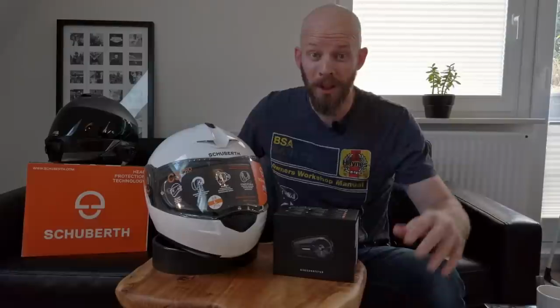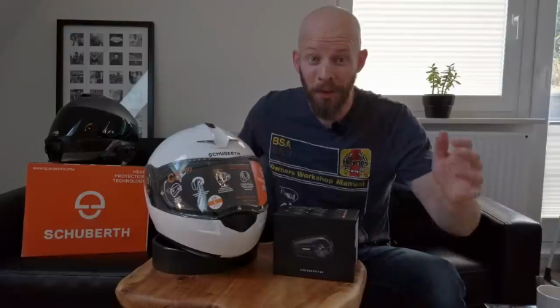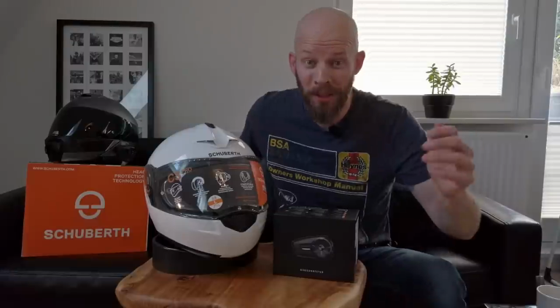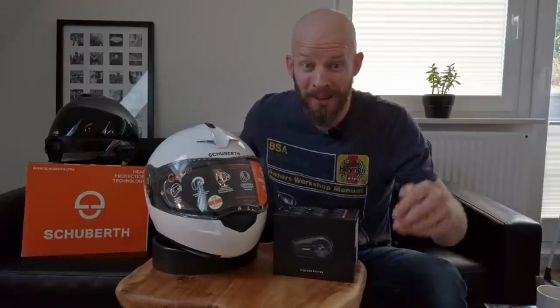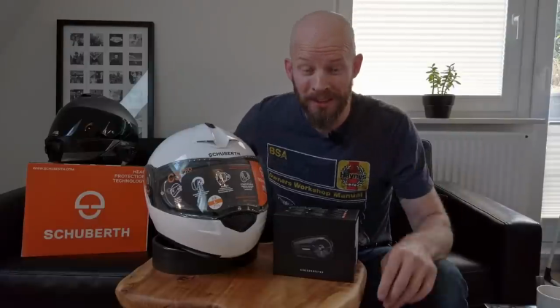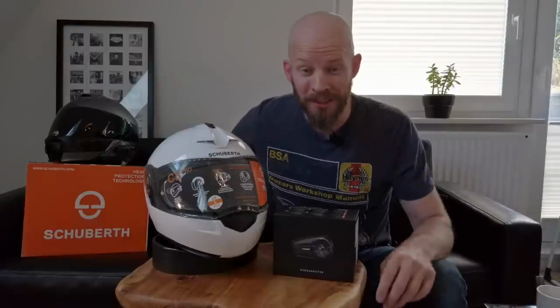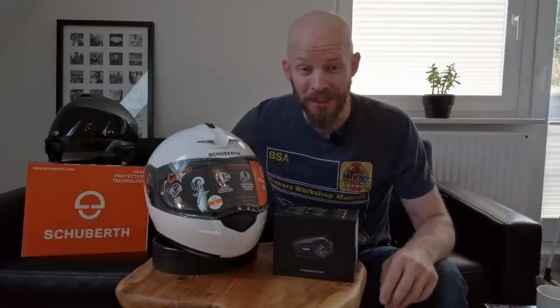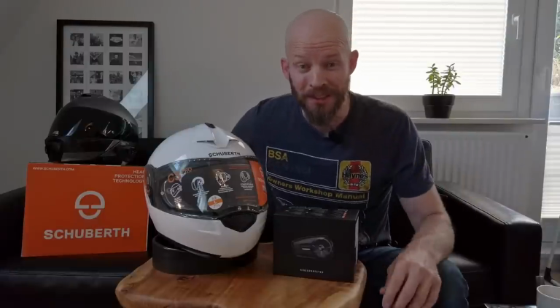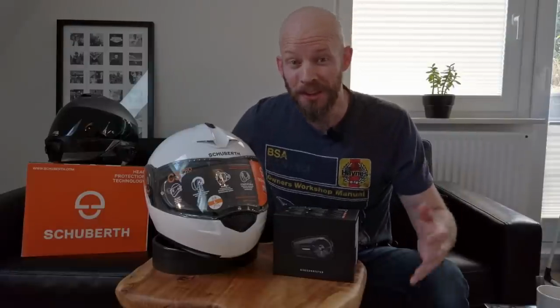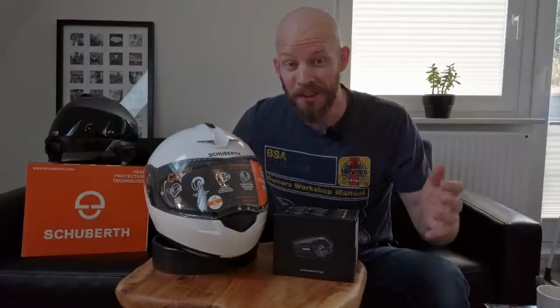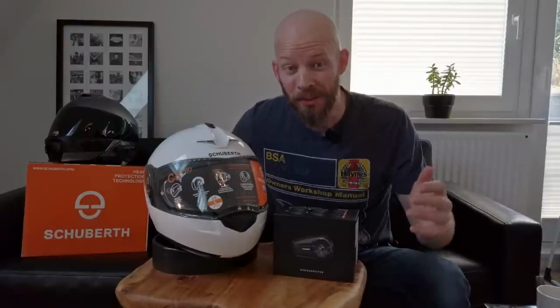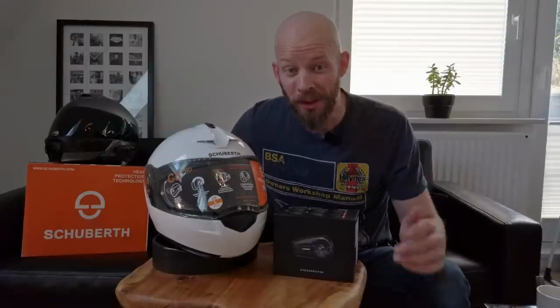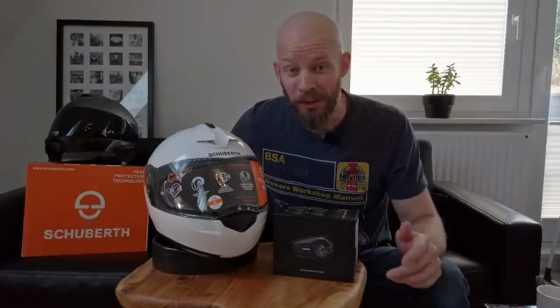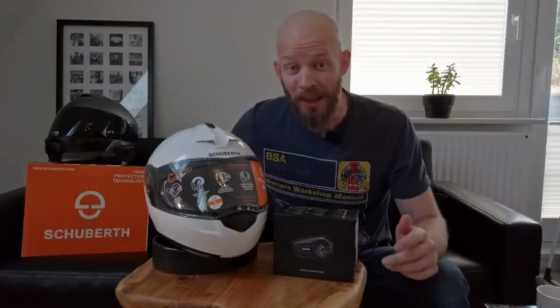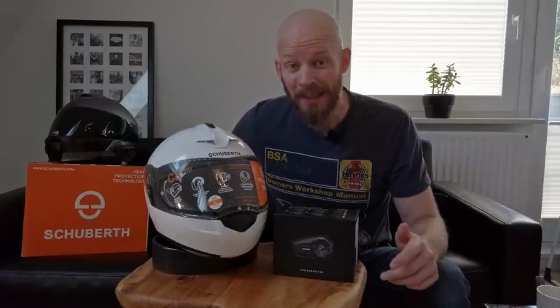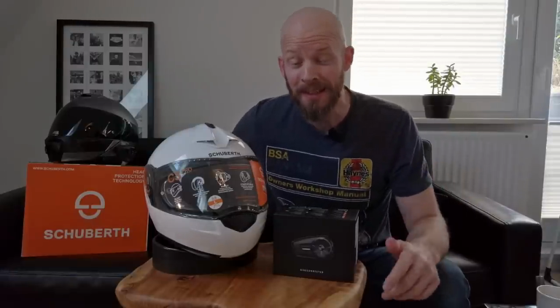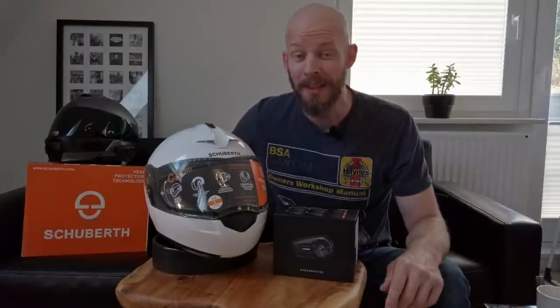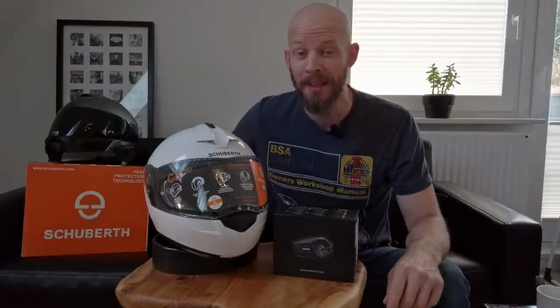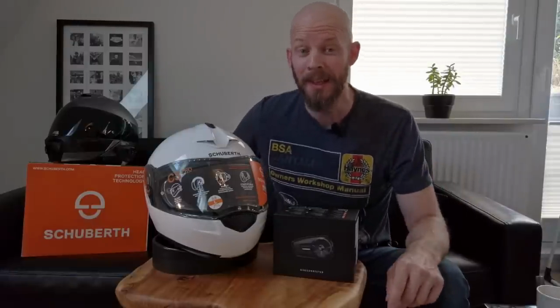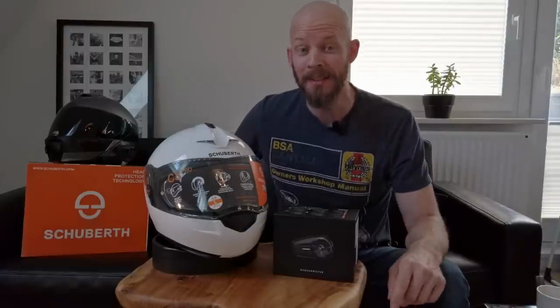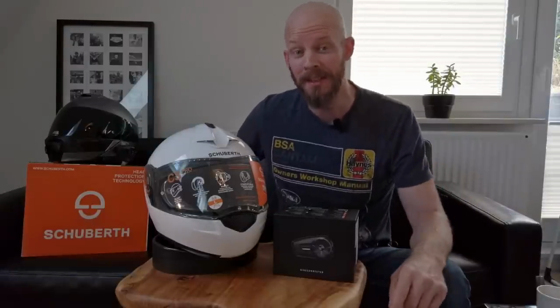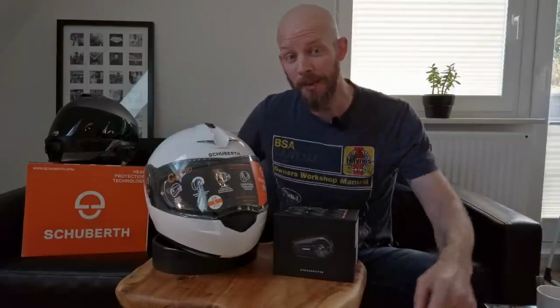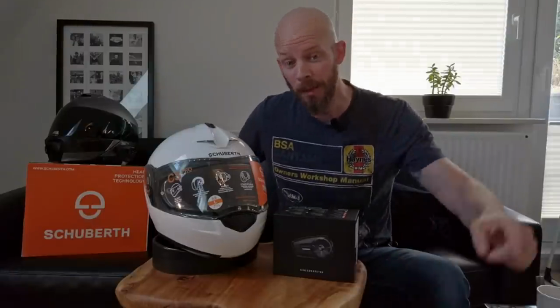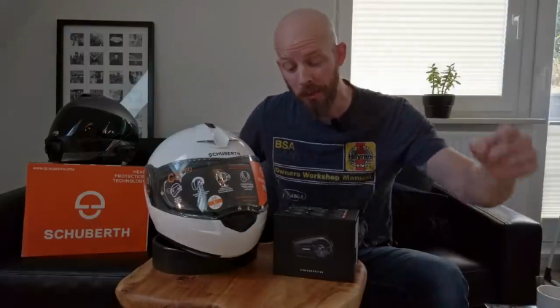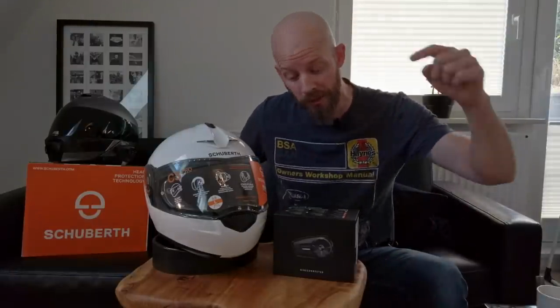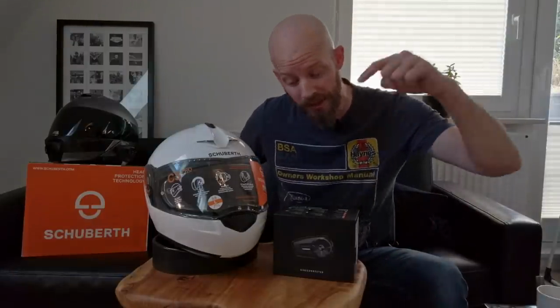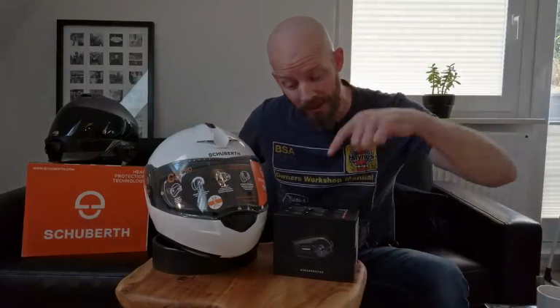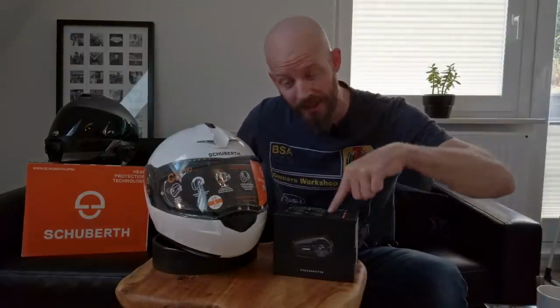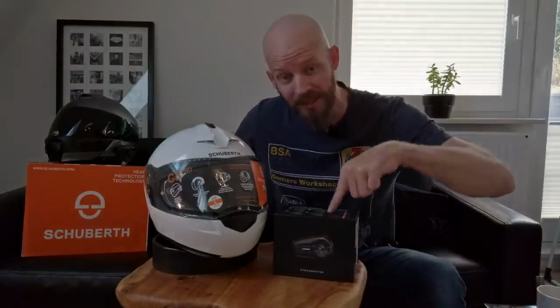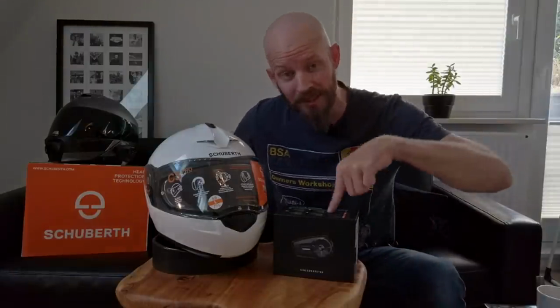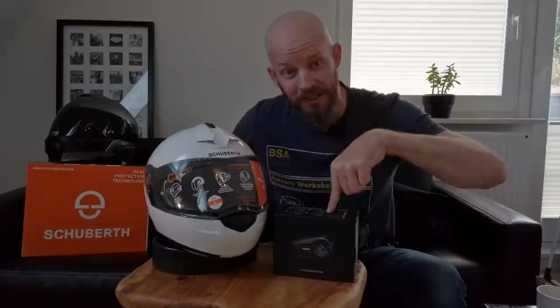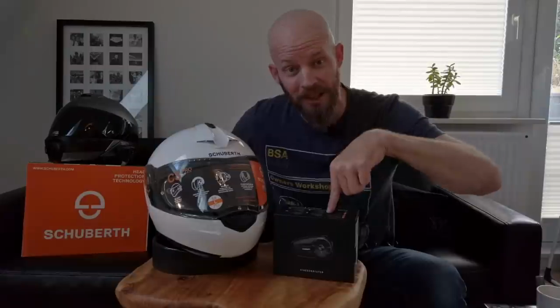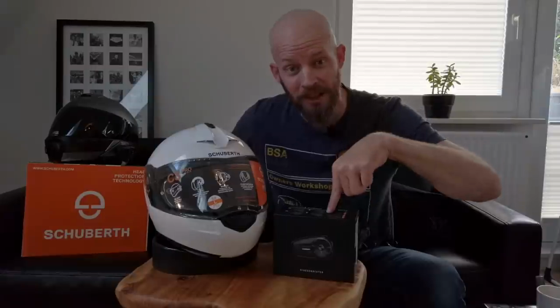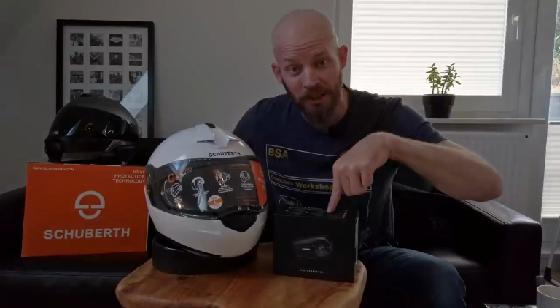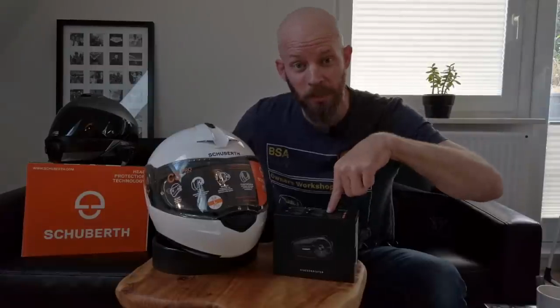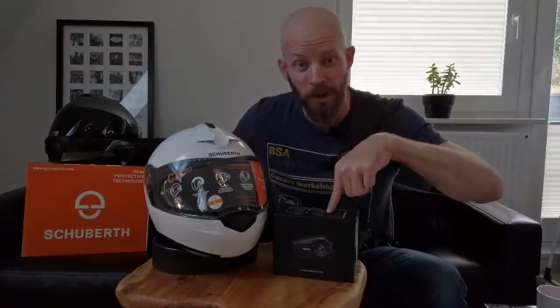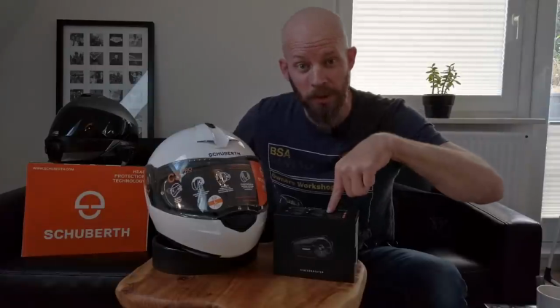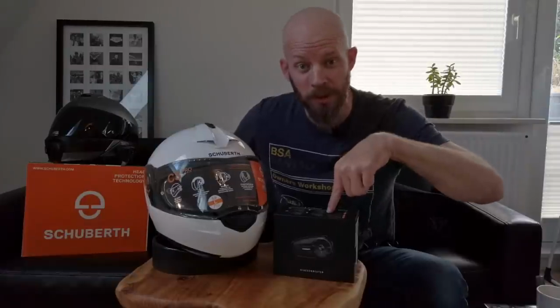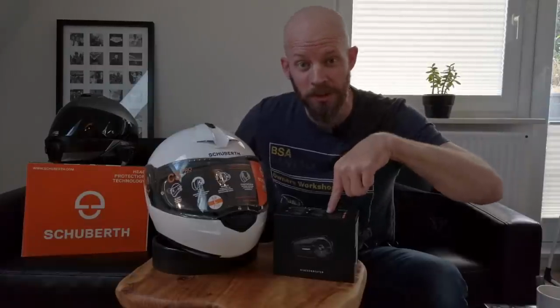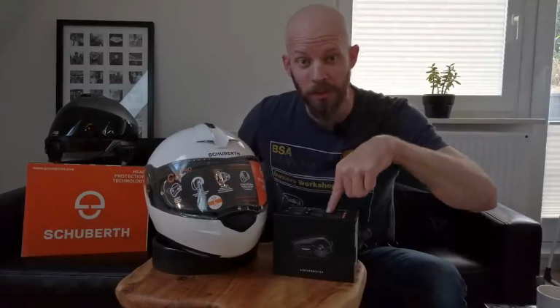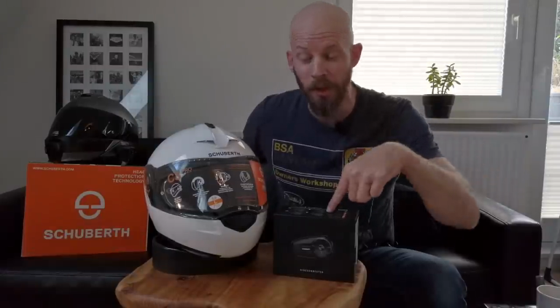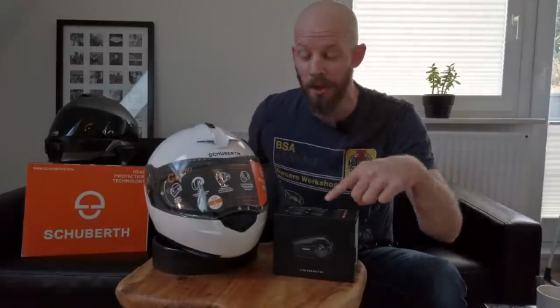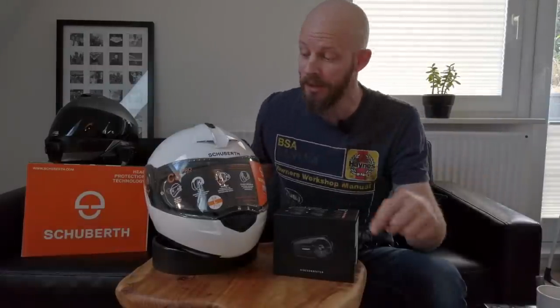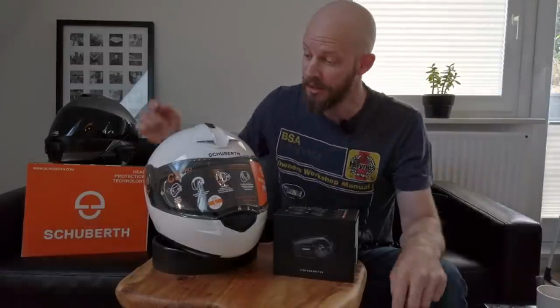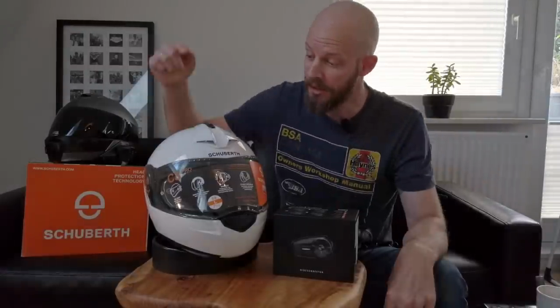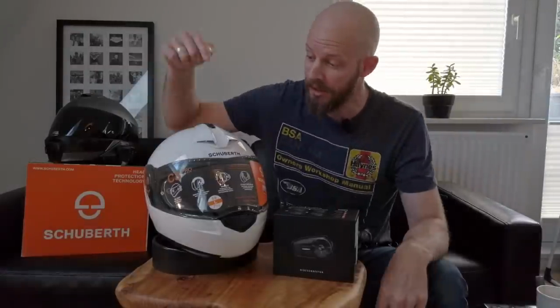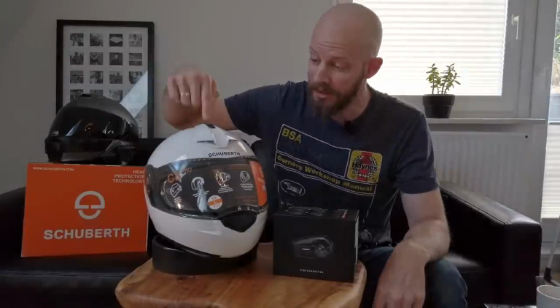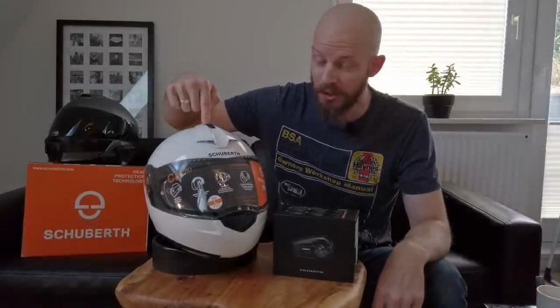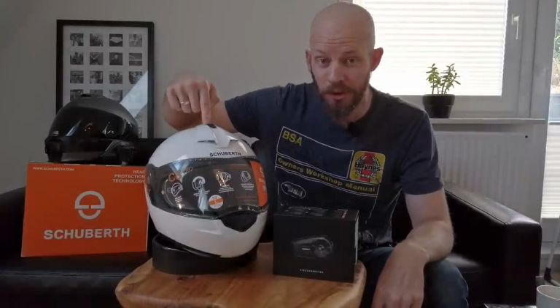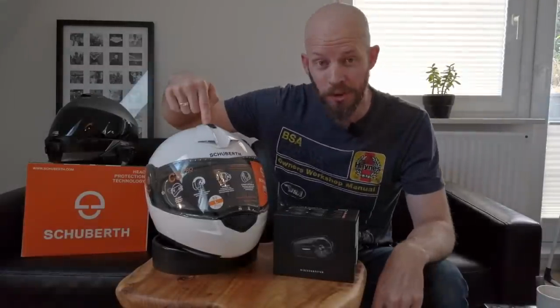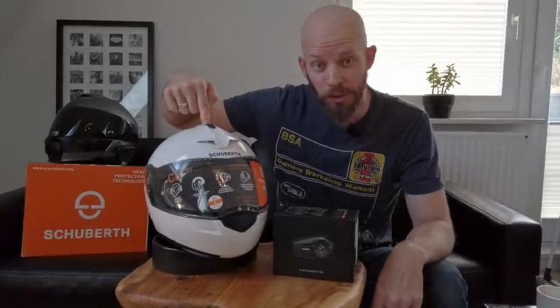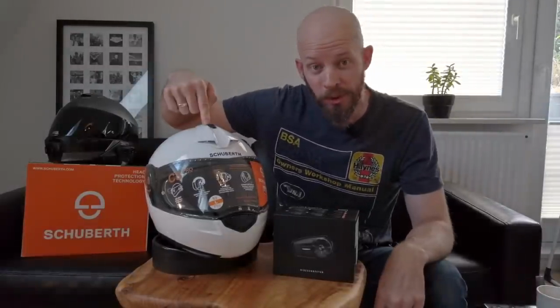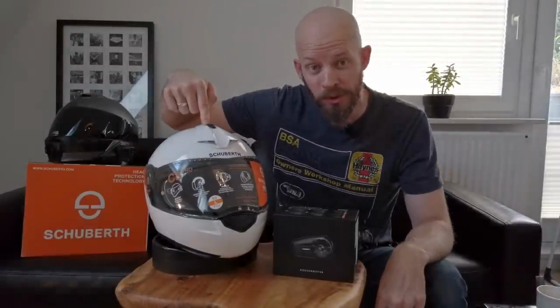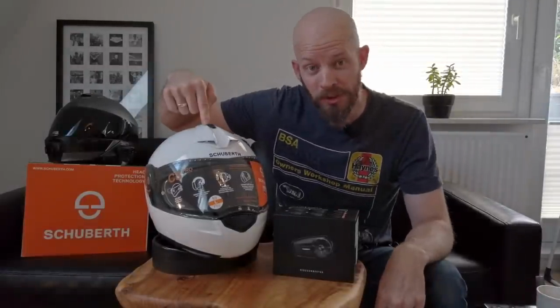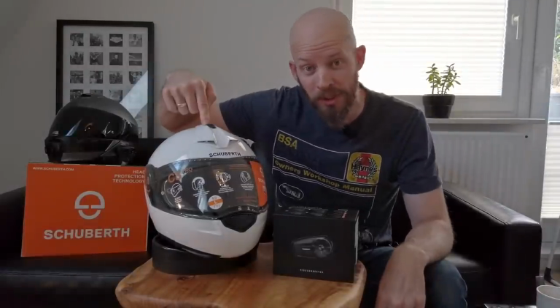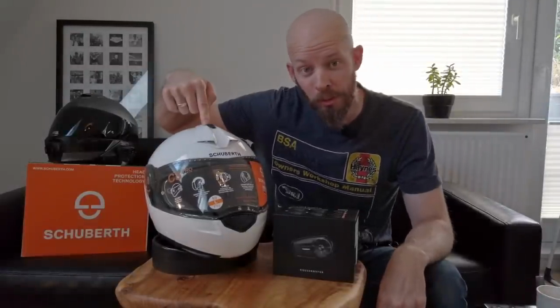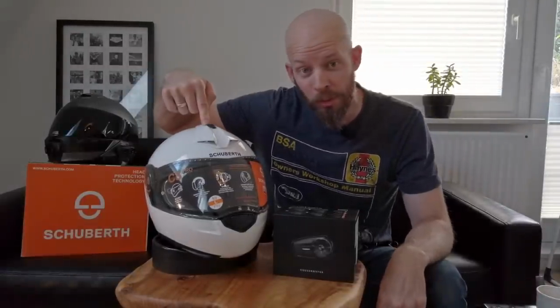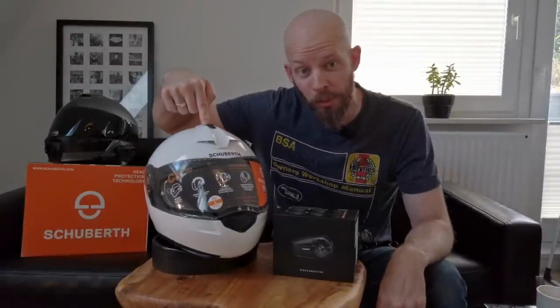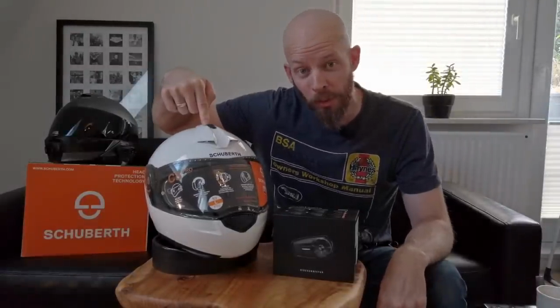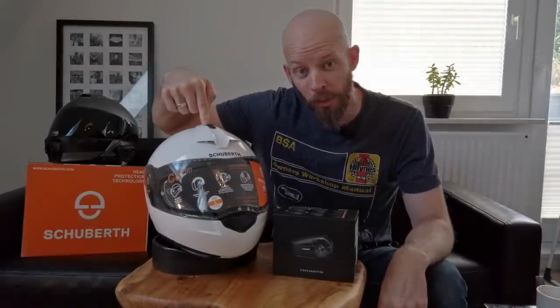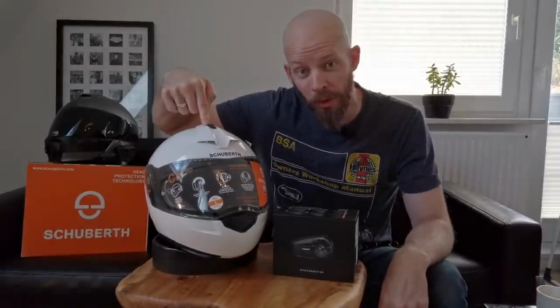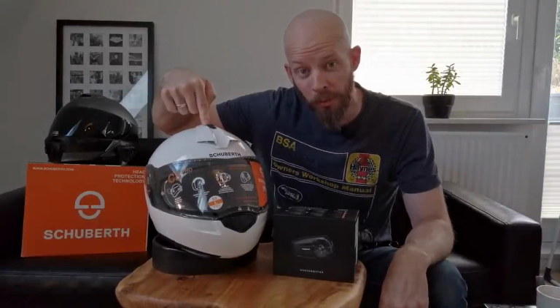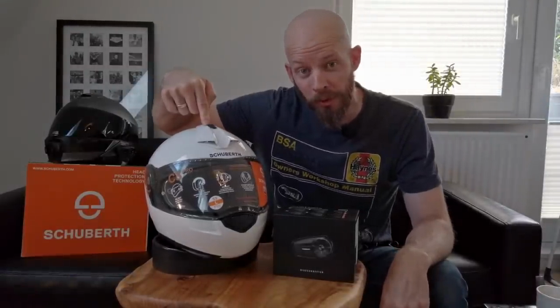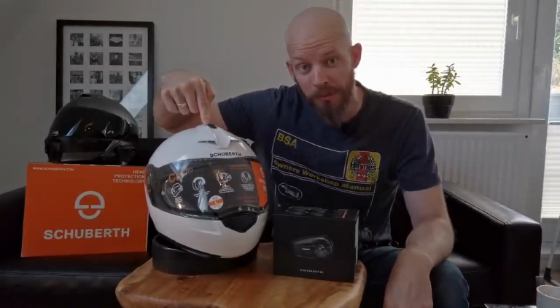Well hello there ladies and gents, how the devil are you? Andy here and today I'm going to be fitting this Senna Spyder ST1 to this Schubert C3 Pro helmet.